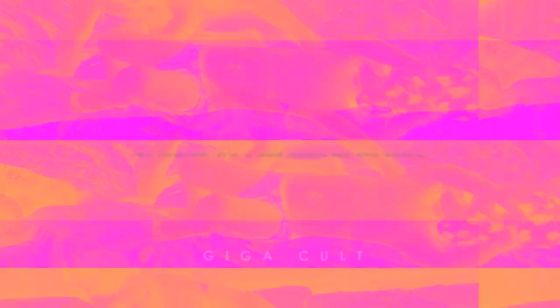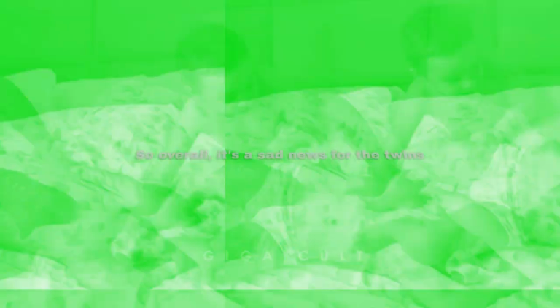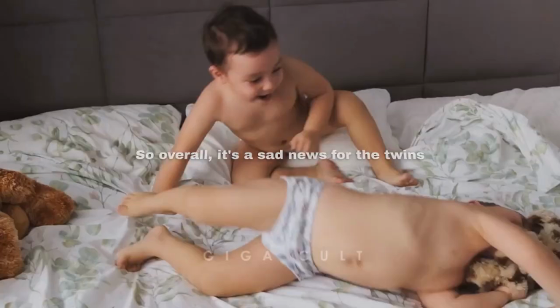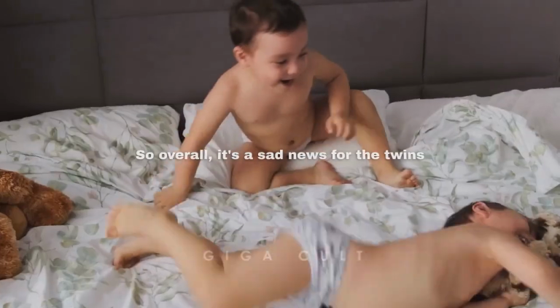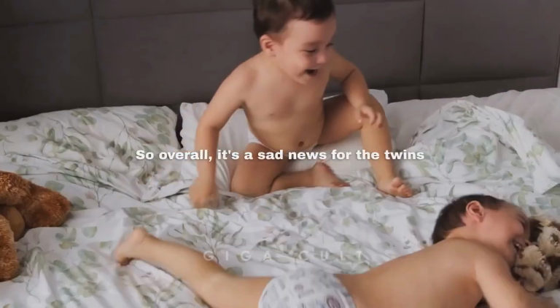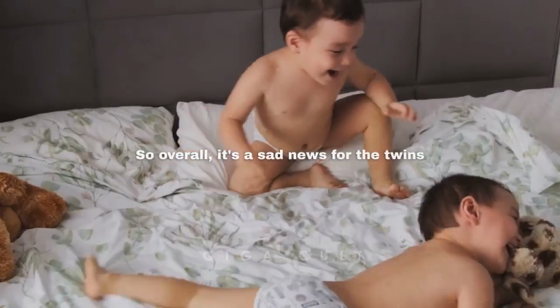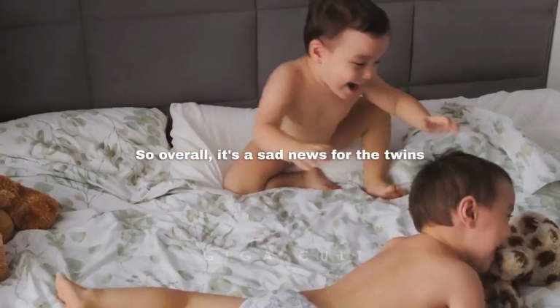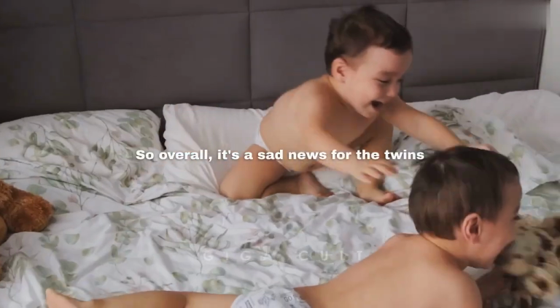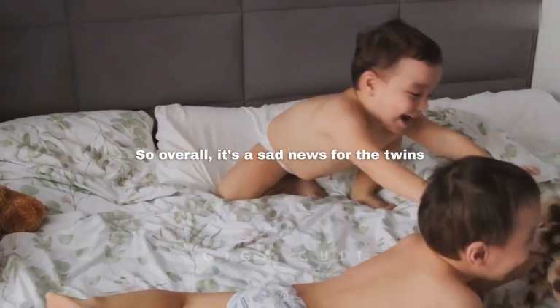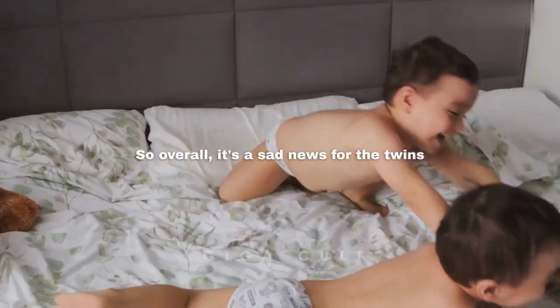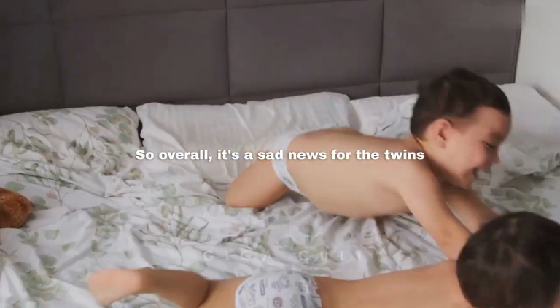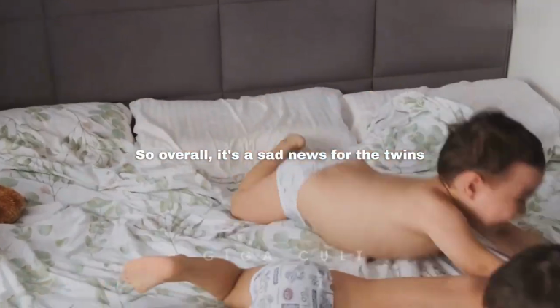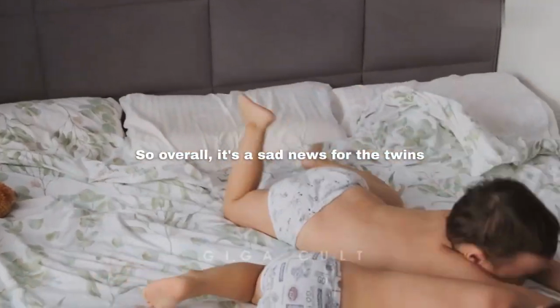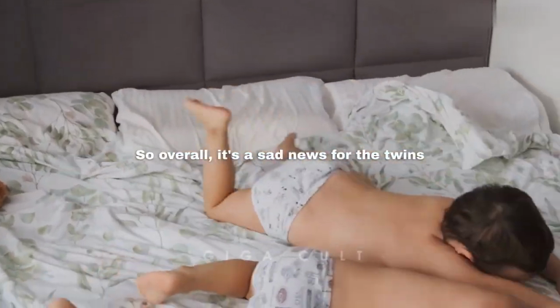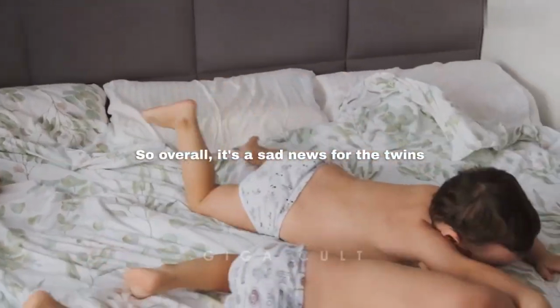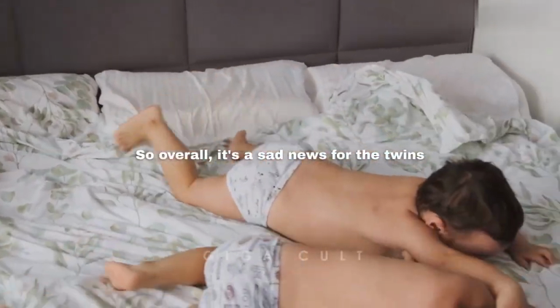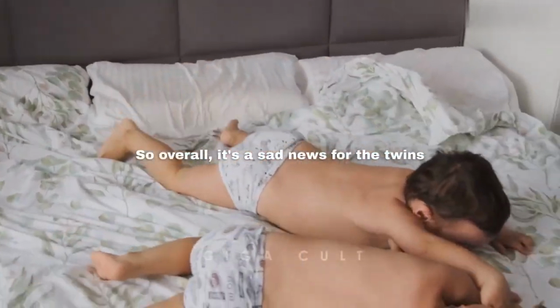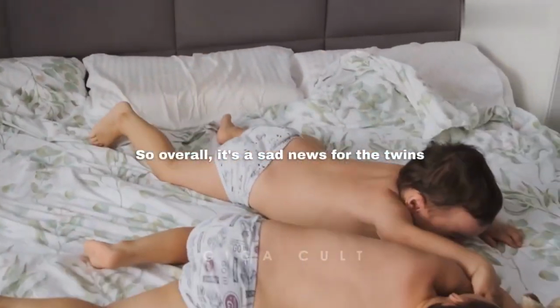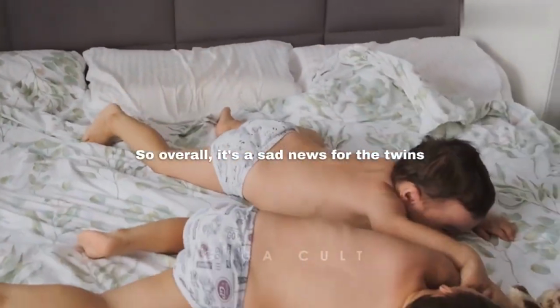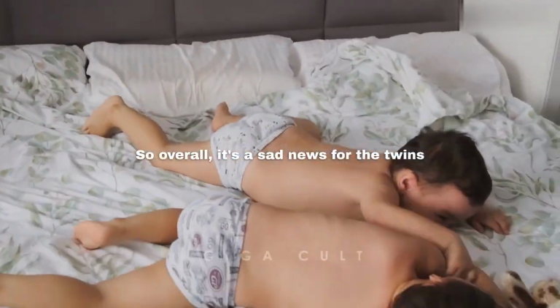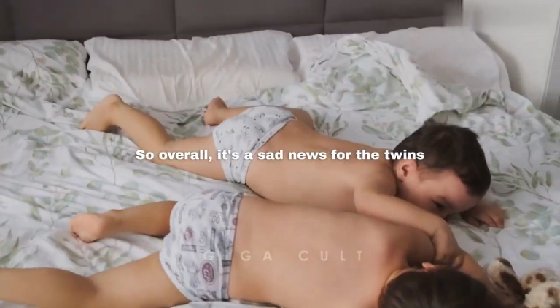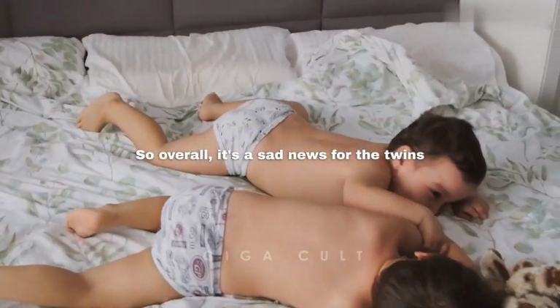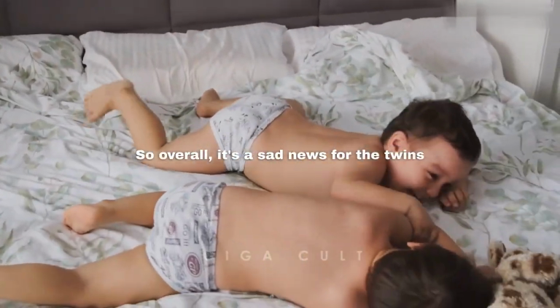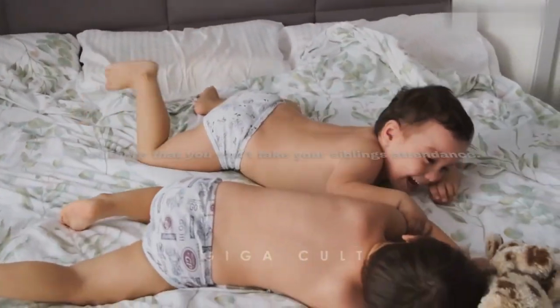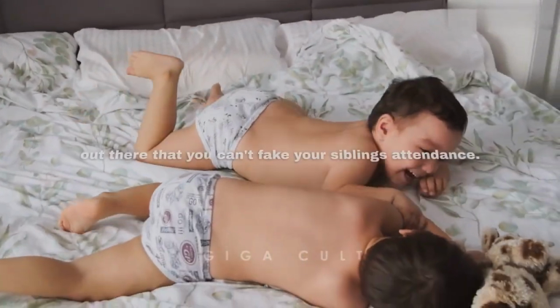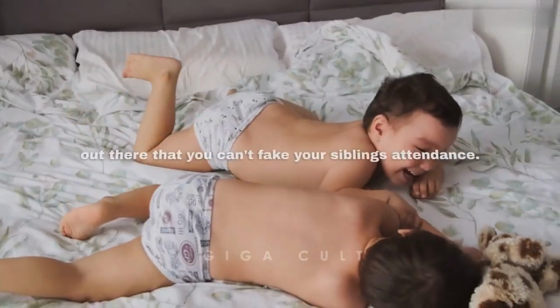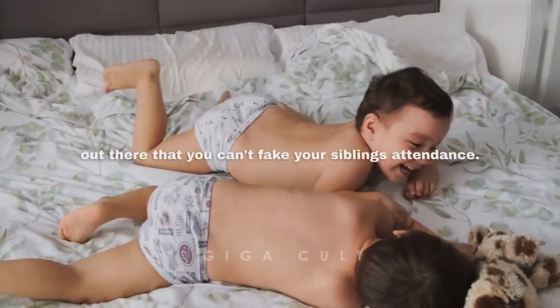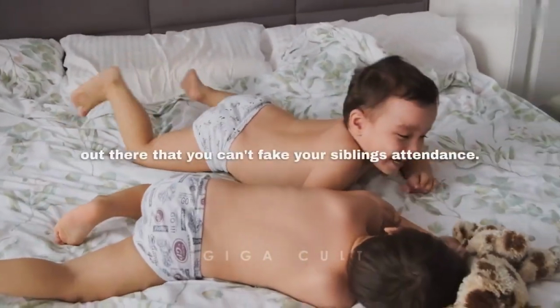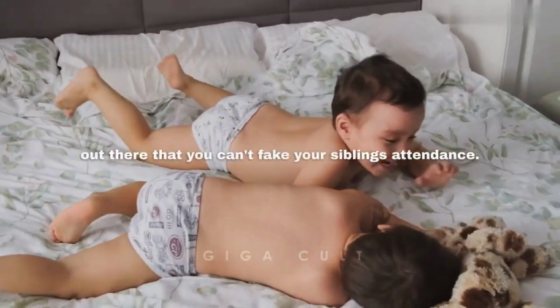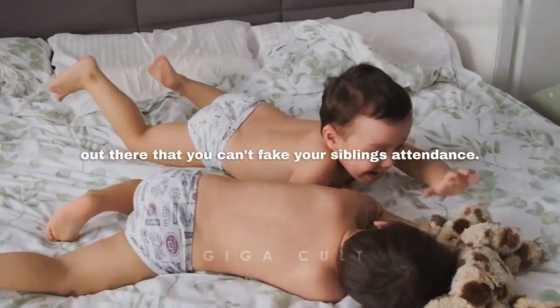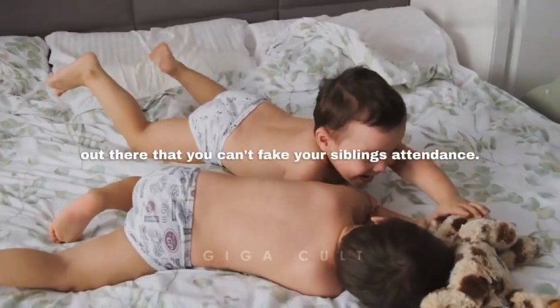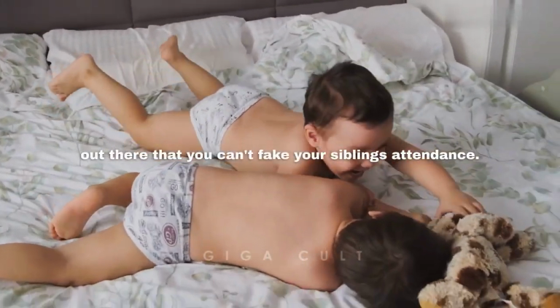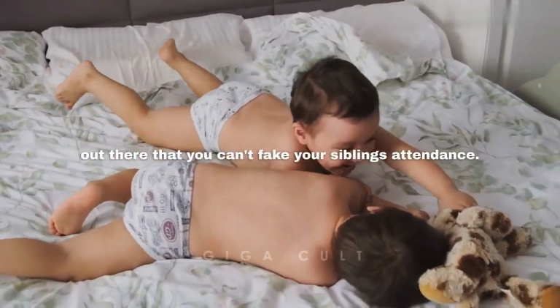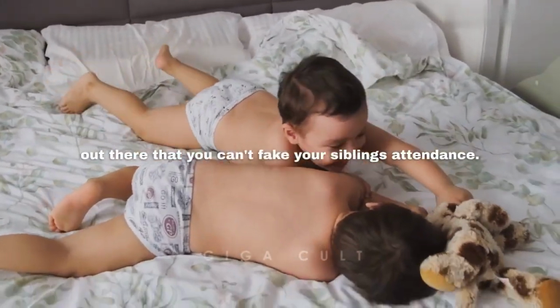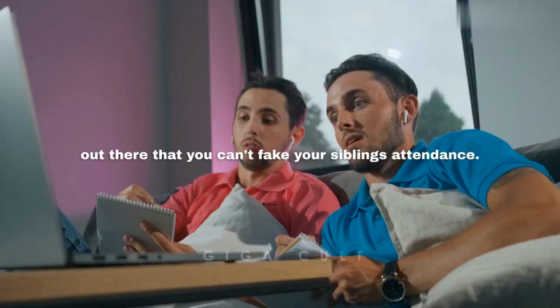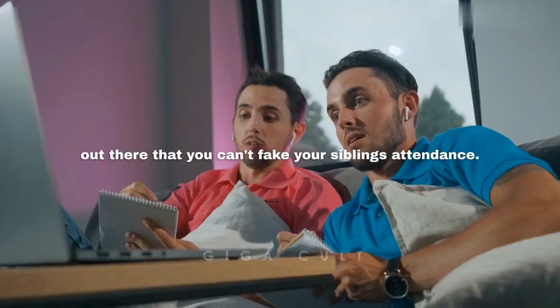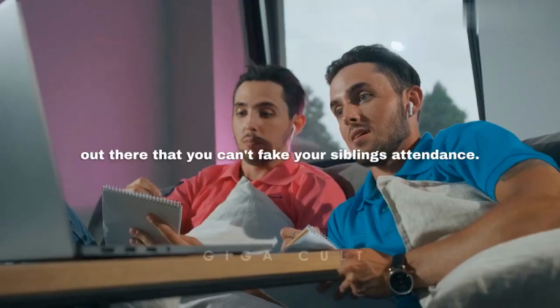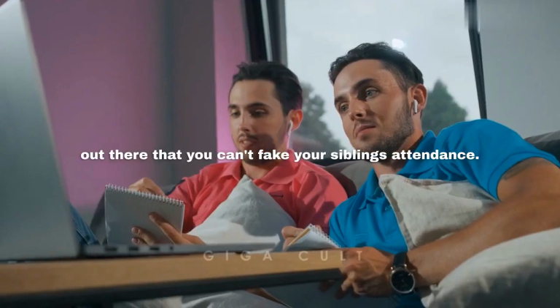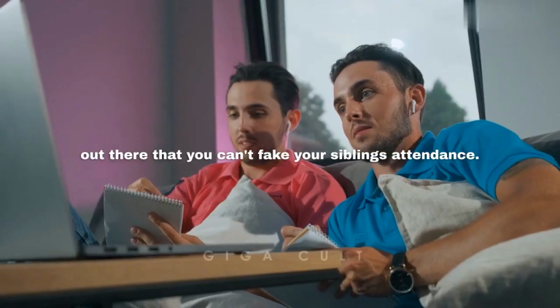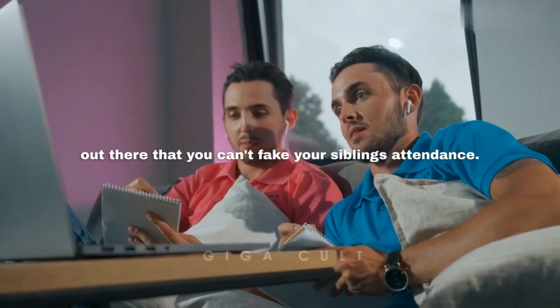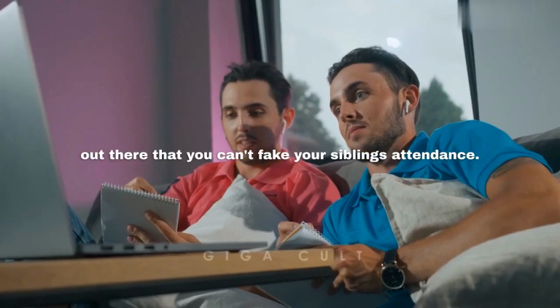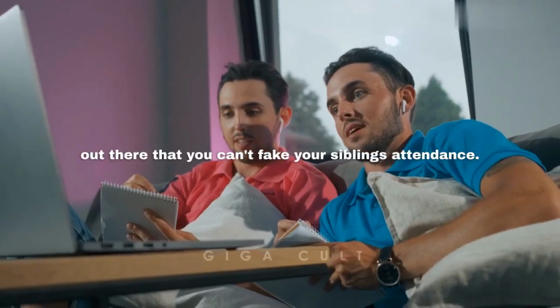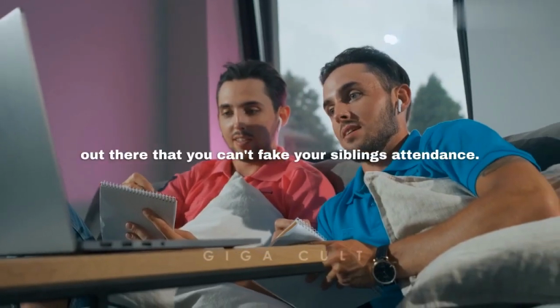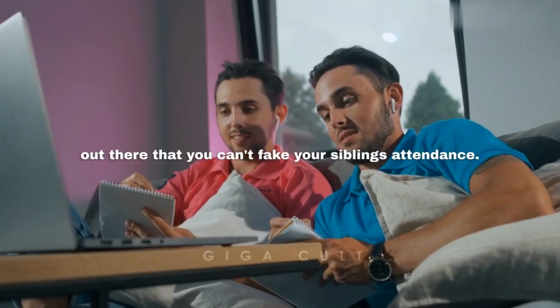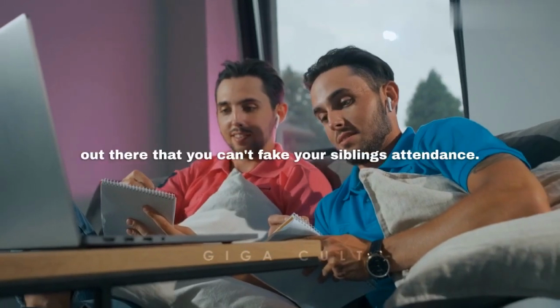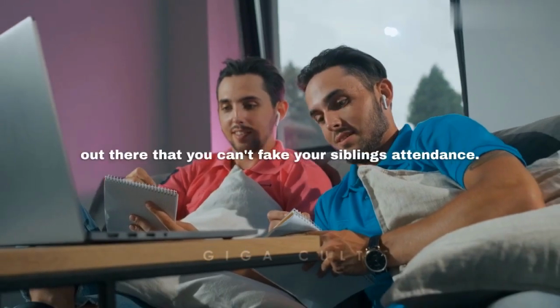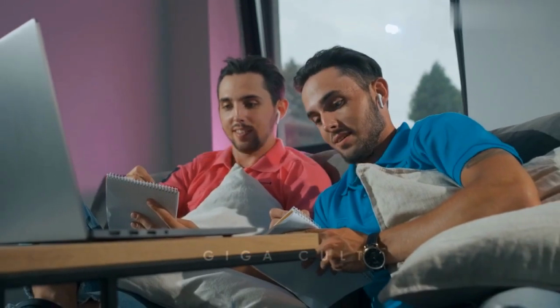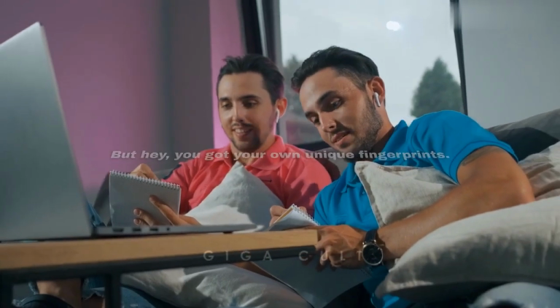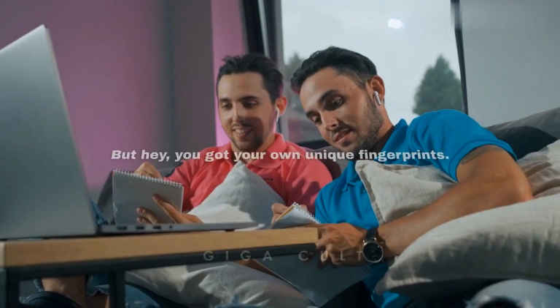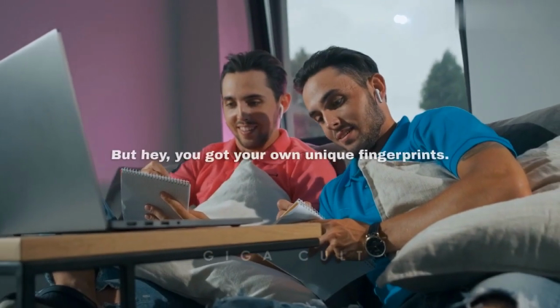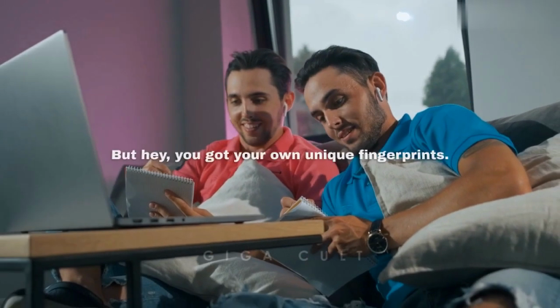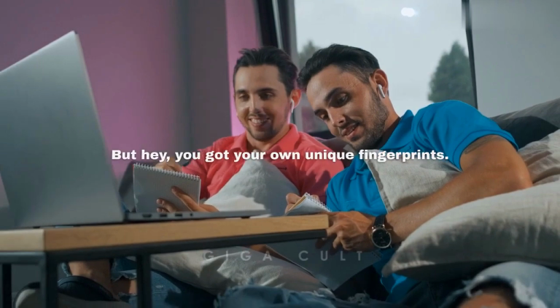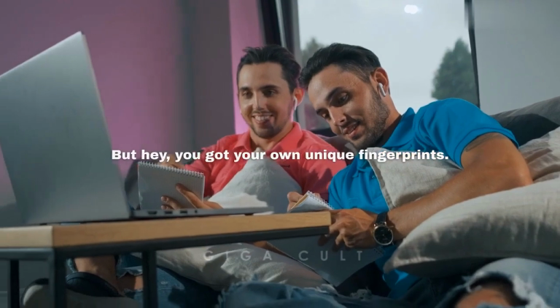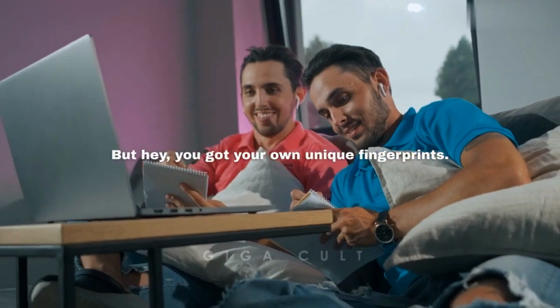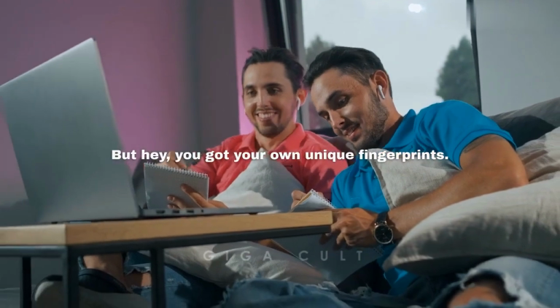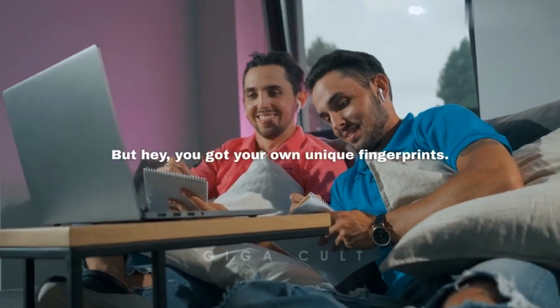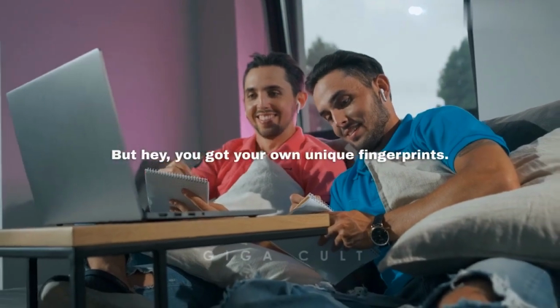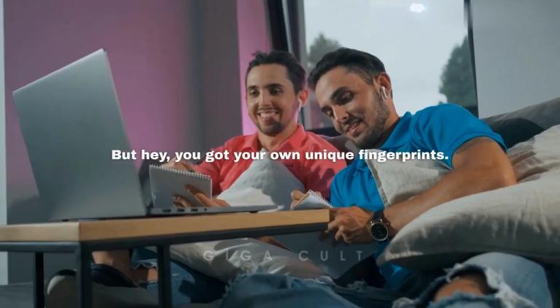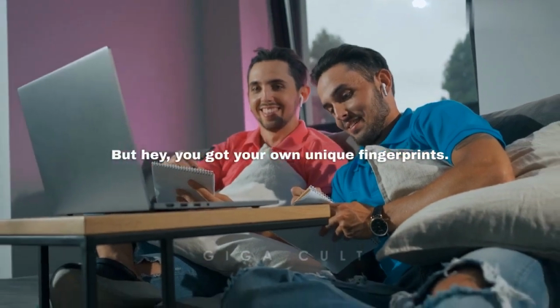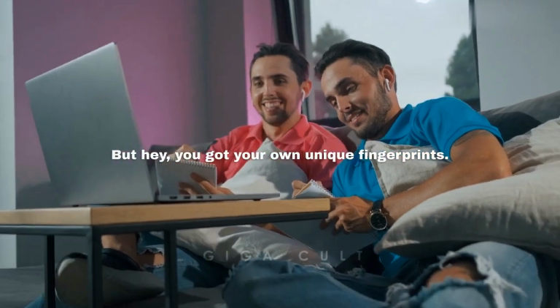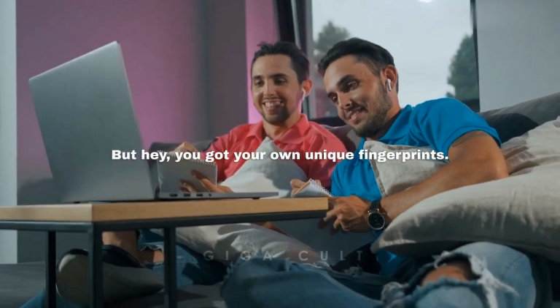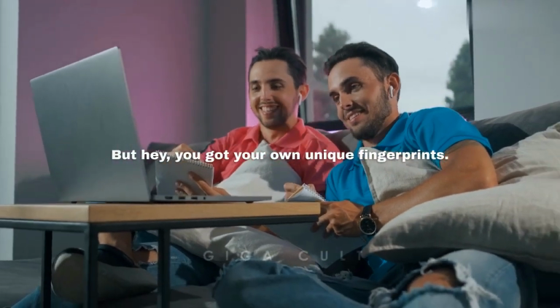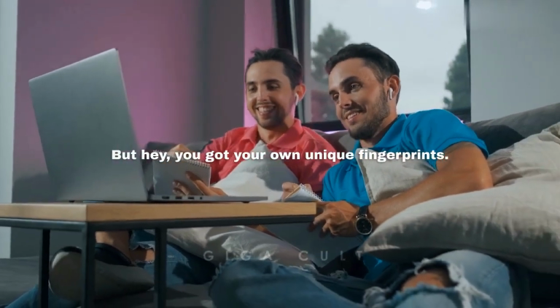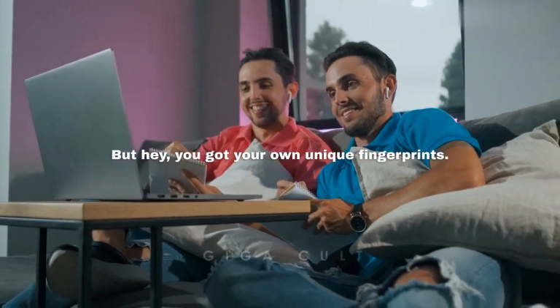So overall, it's sad news for the twins out there — you can't fake your sibling's attendance. But hey, you've got your own unique fingerprints.